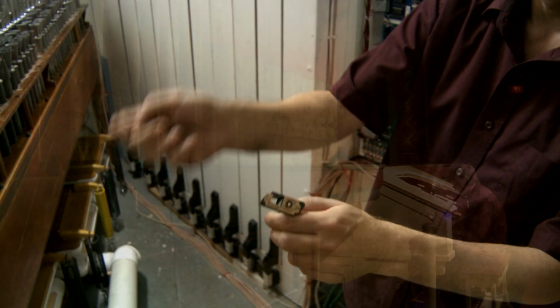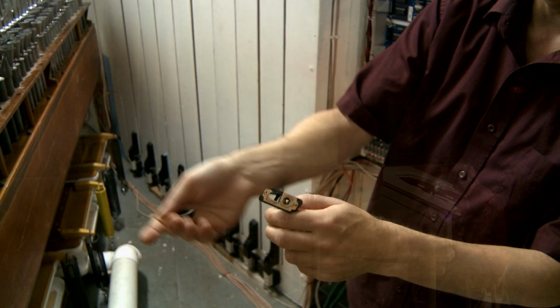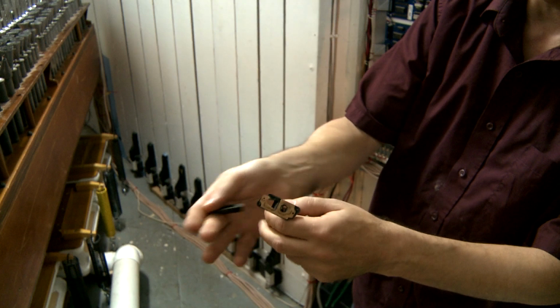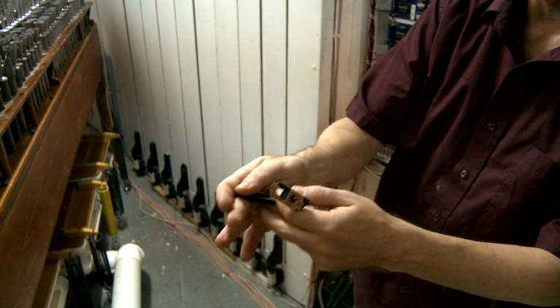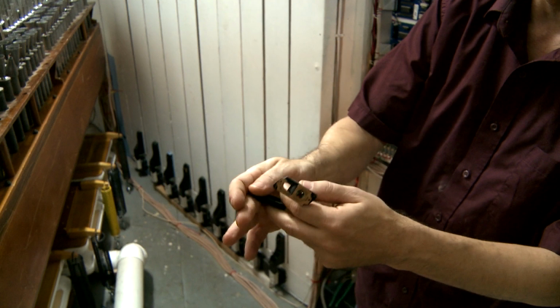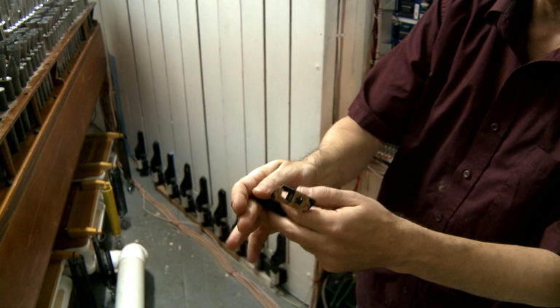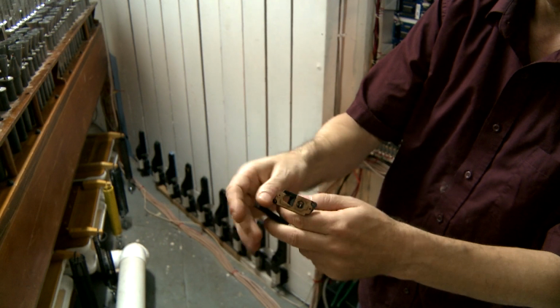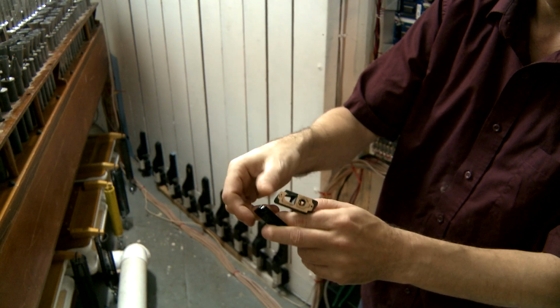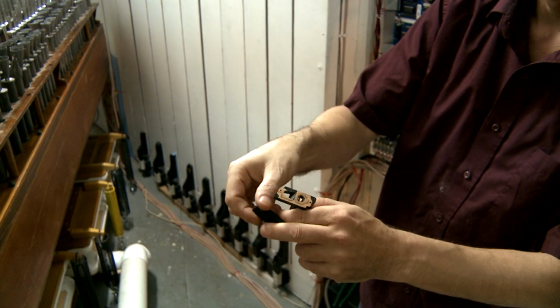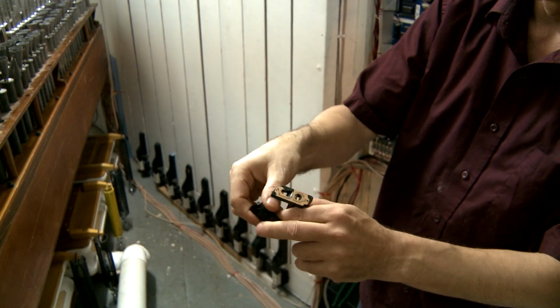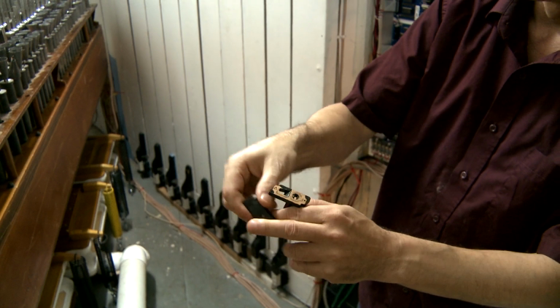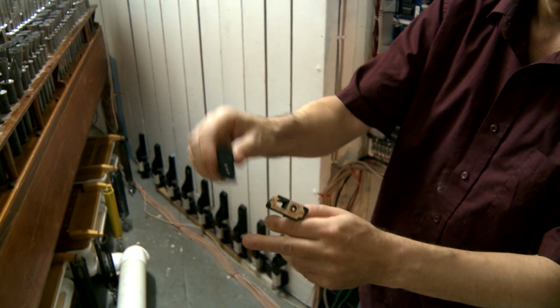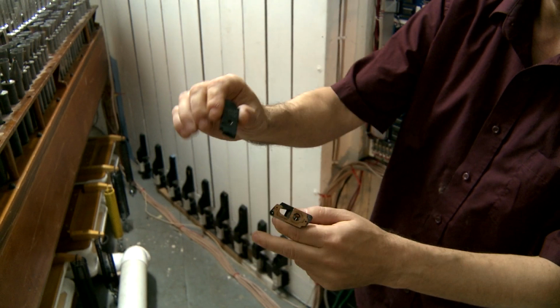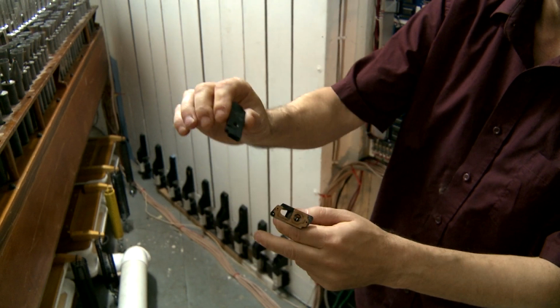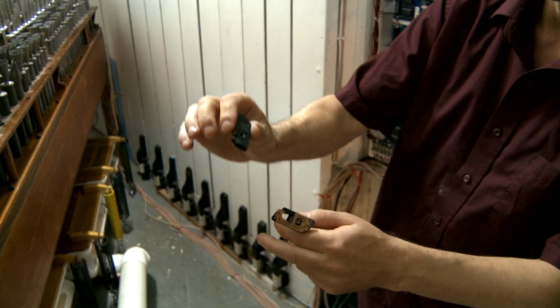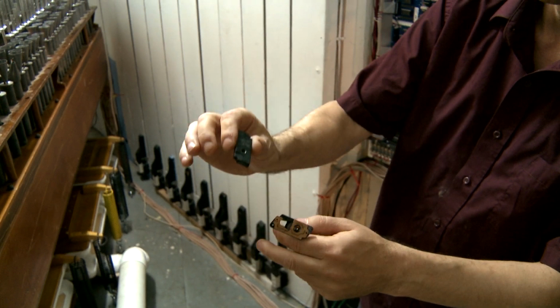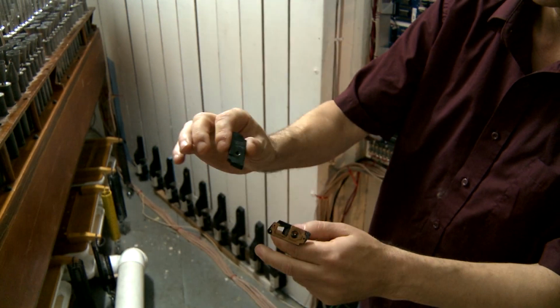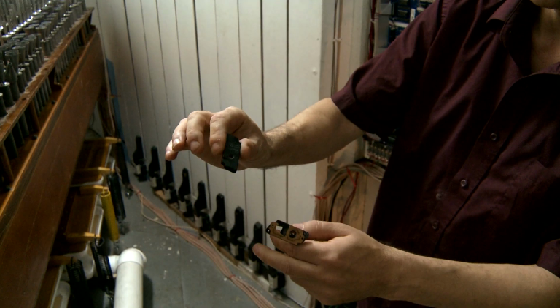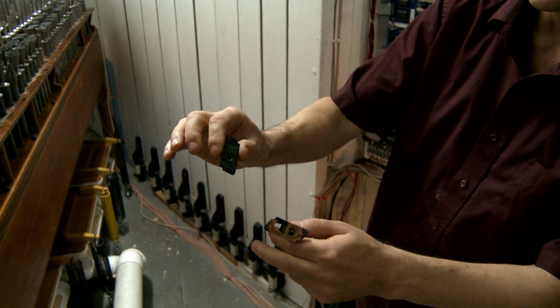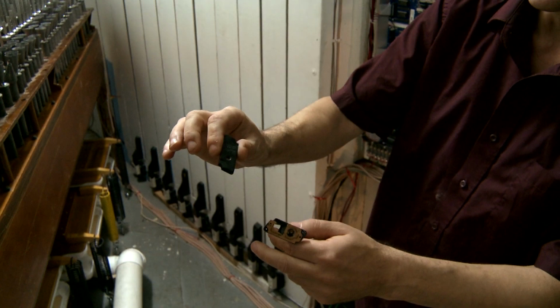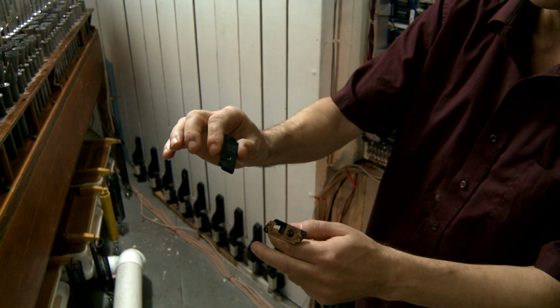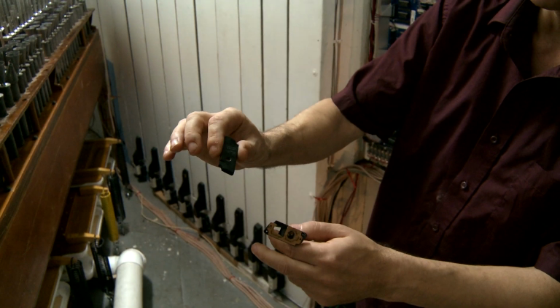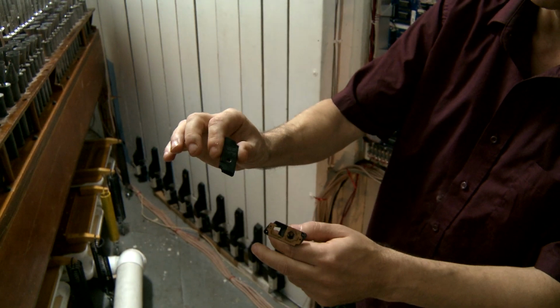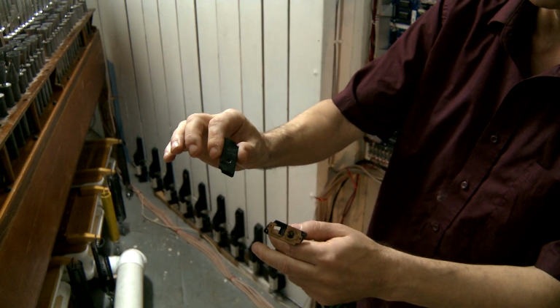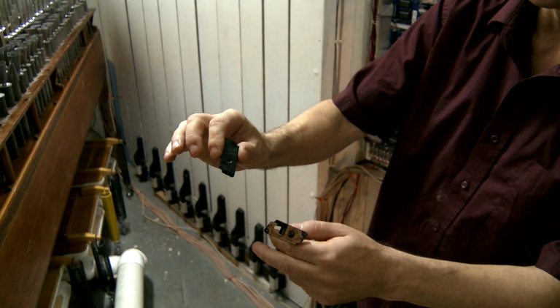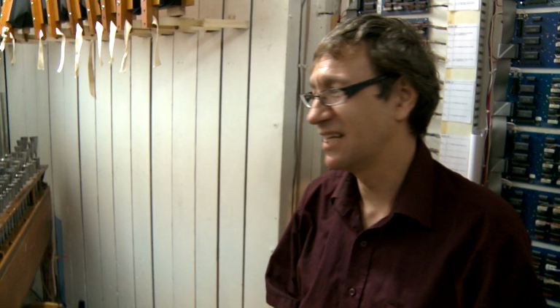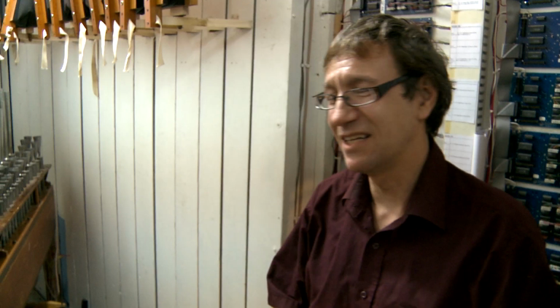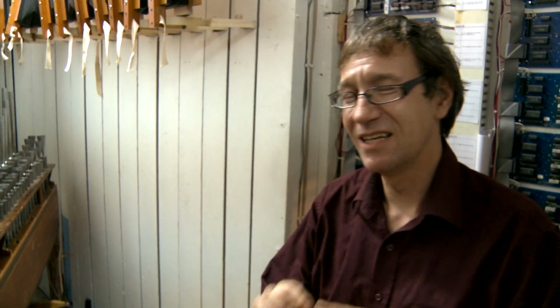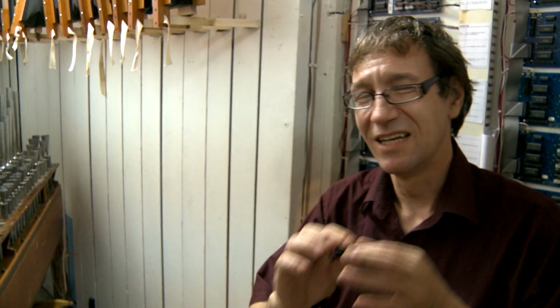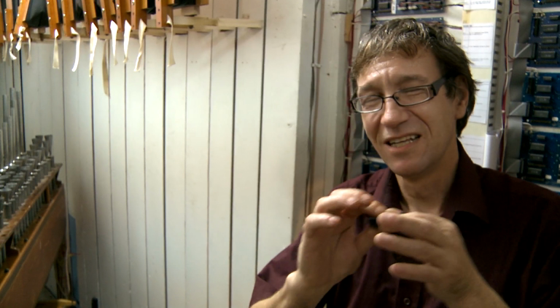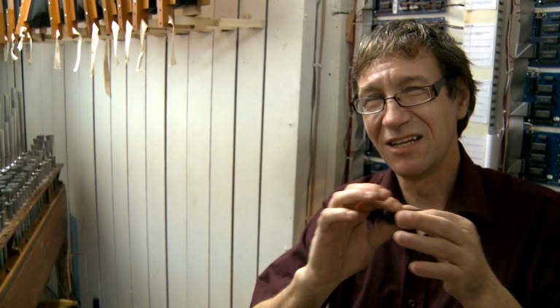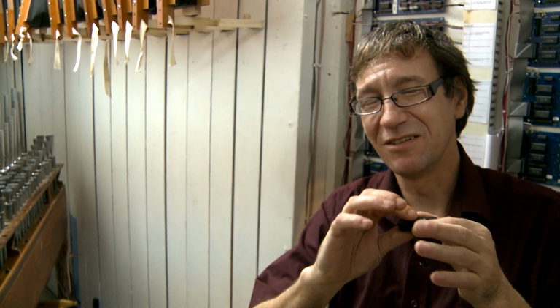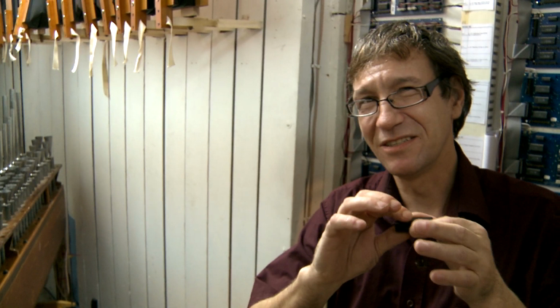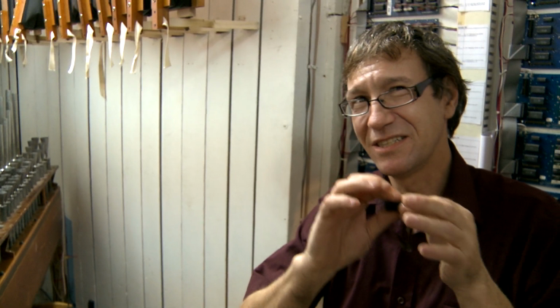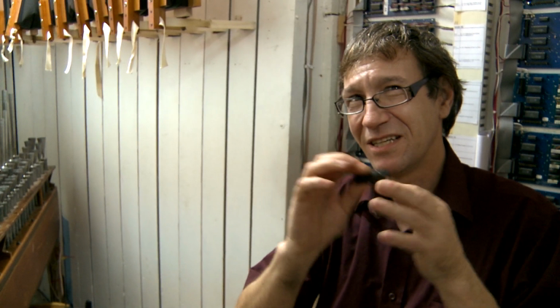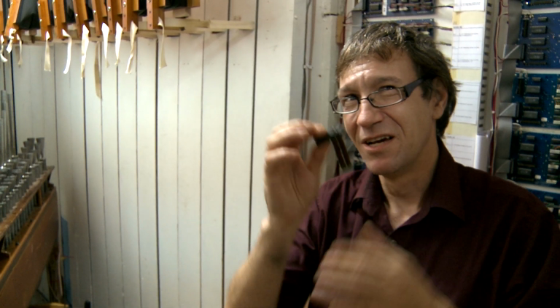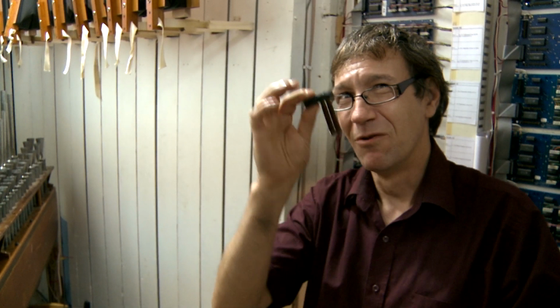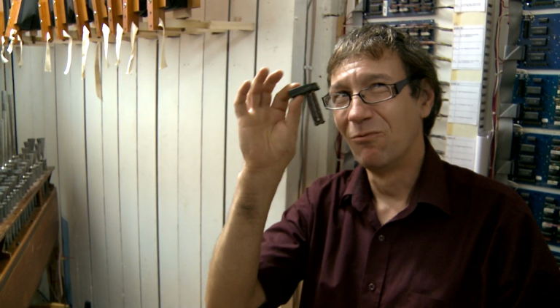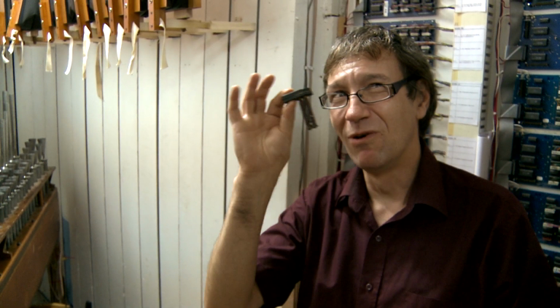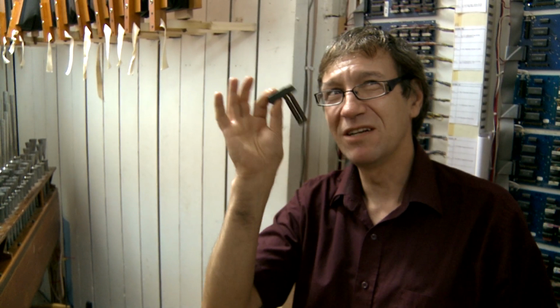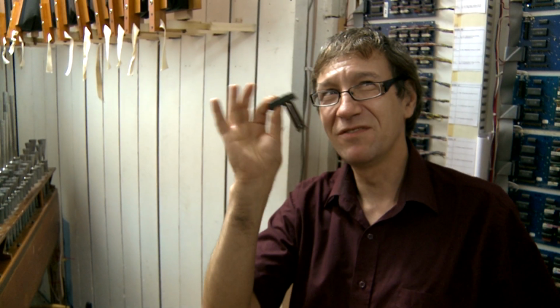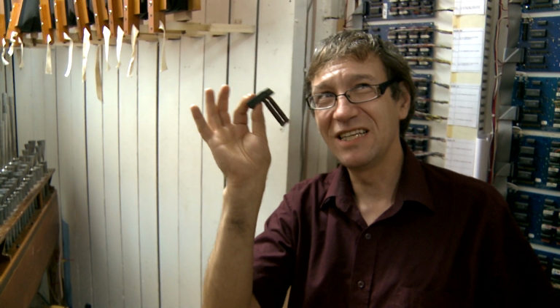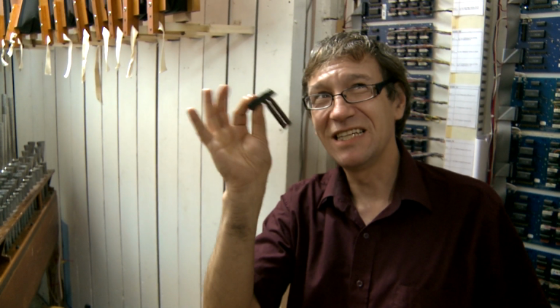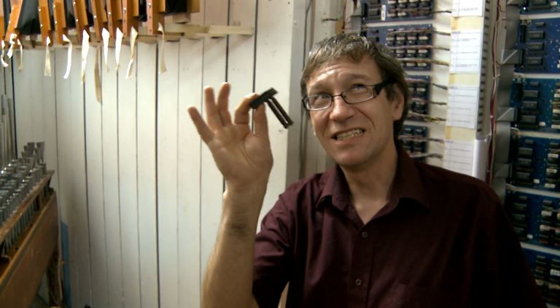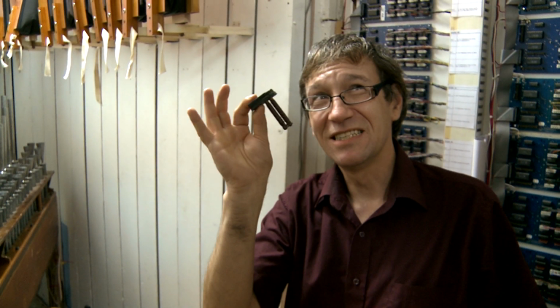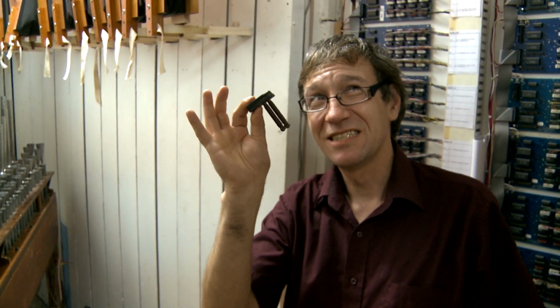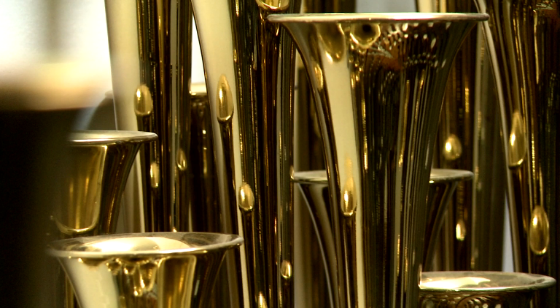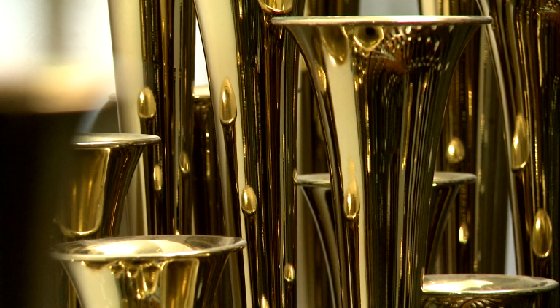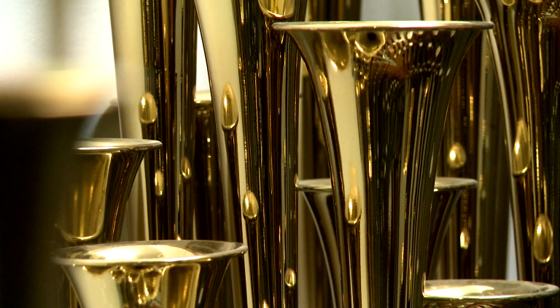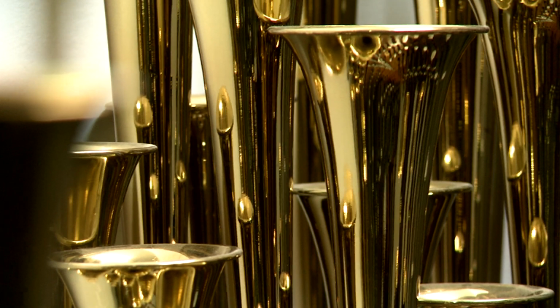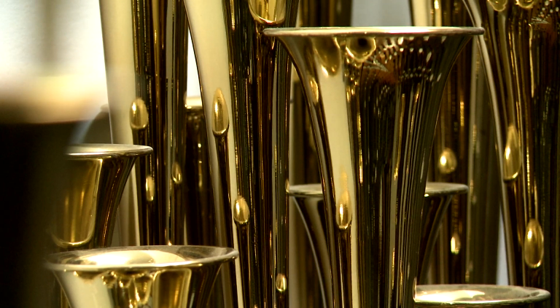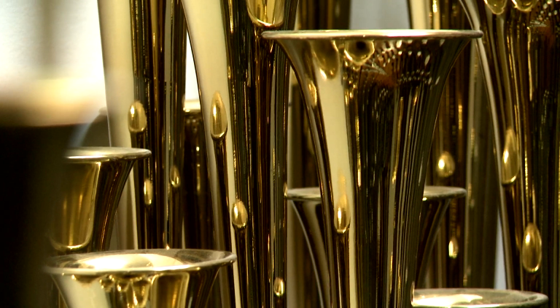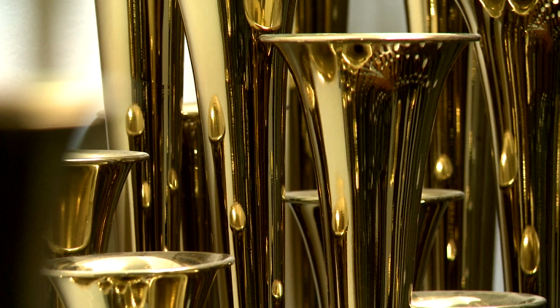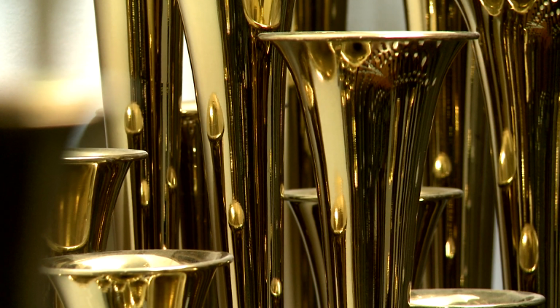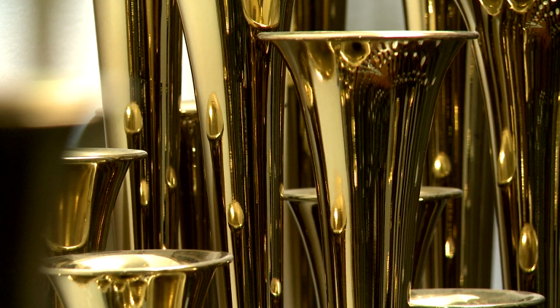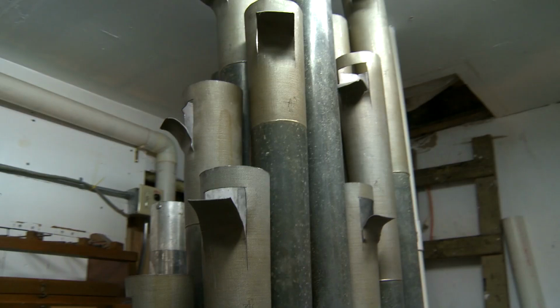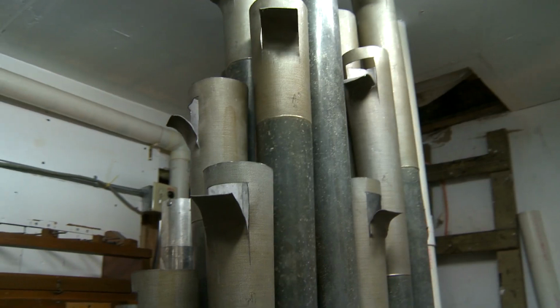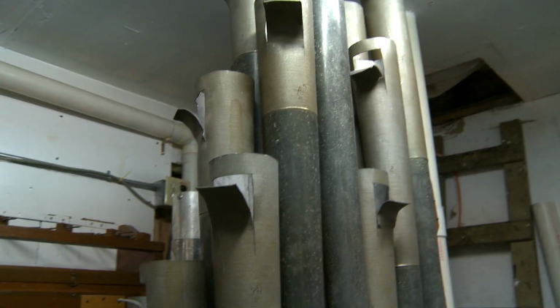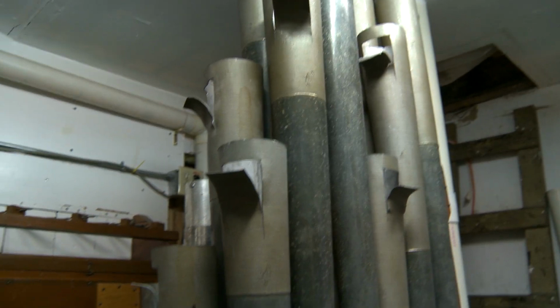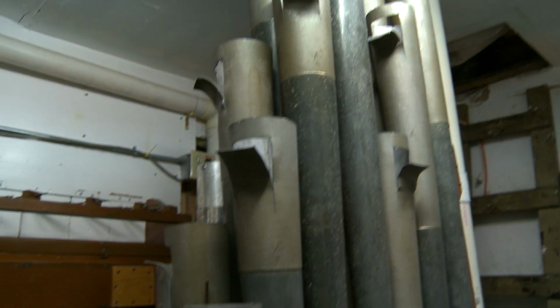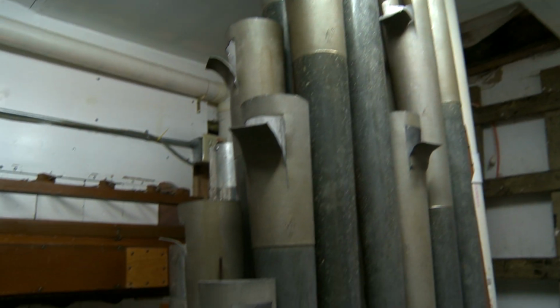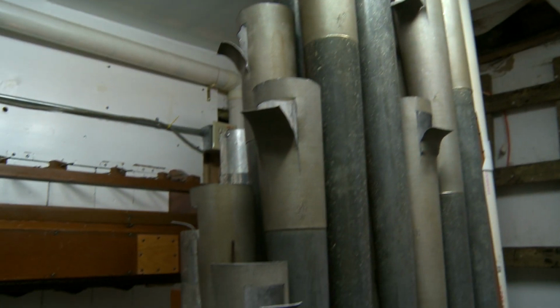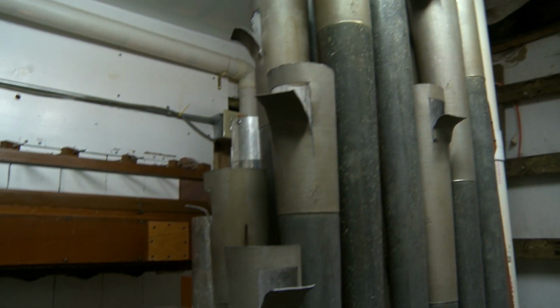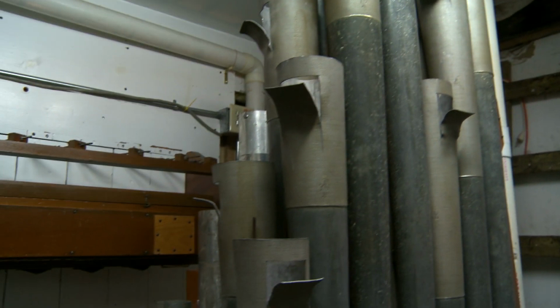This is what we call a chest magnet, and there's one of these for every sound in the organ.